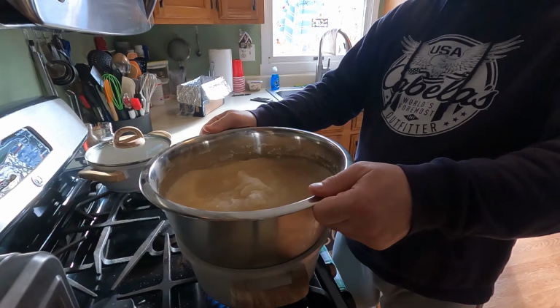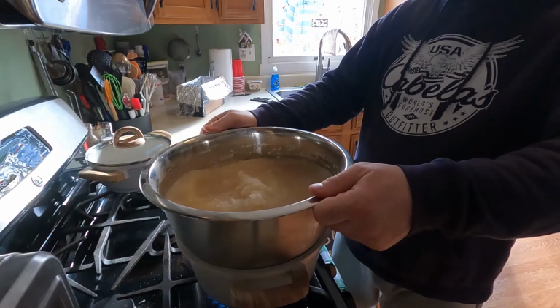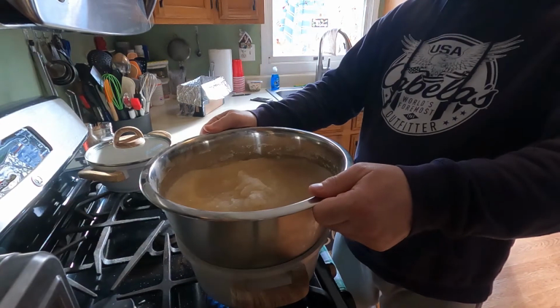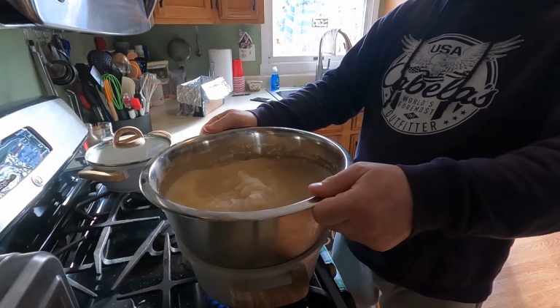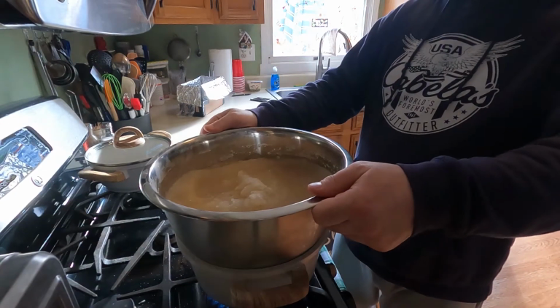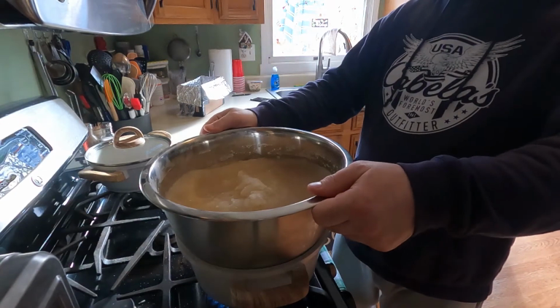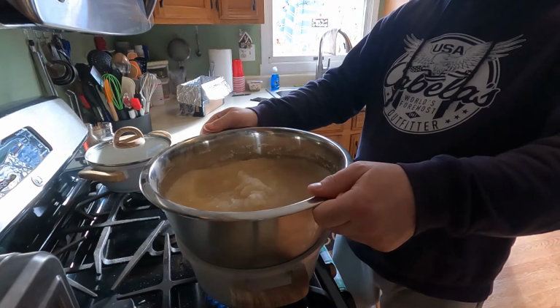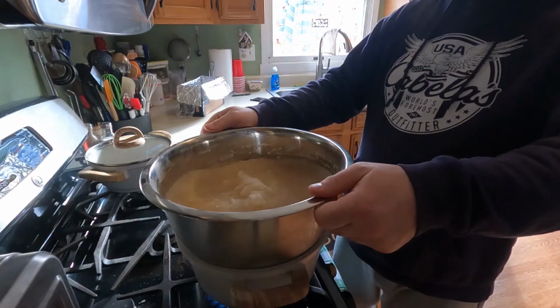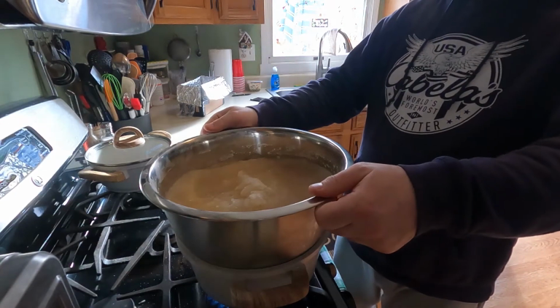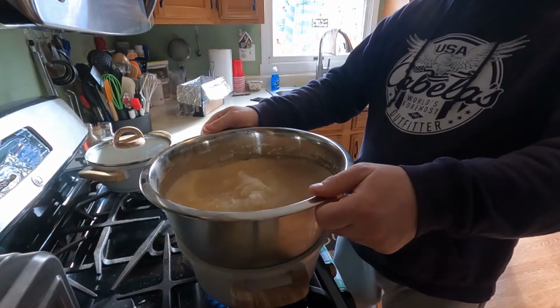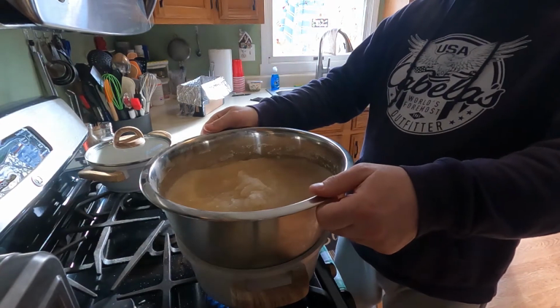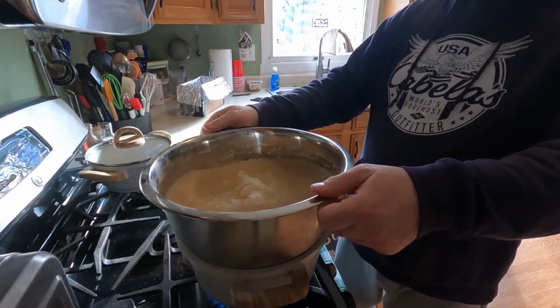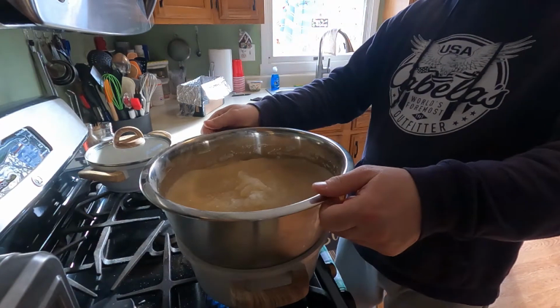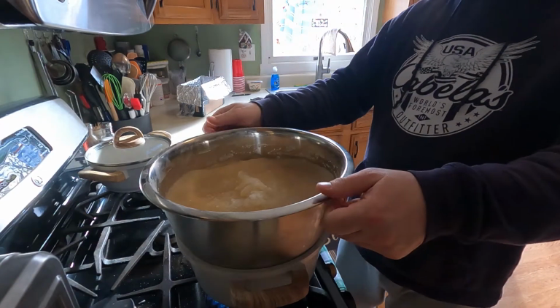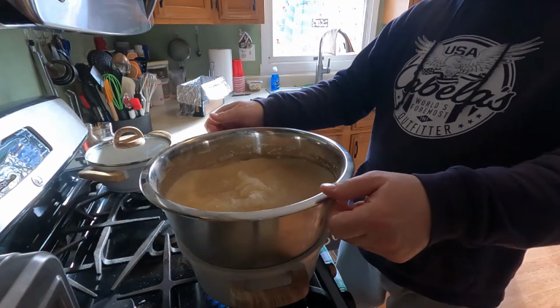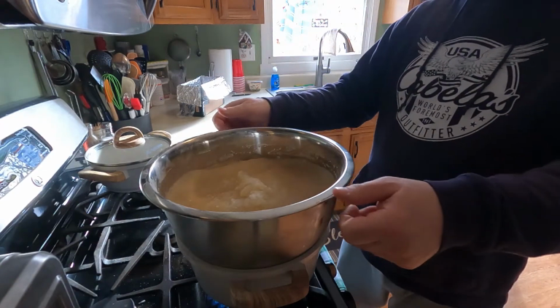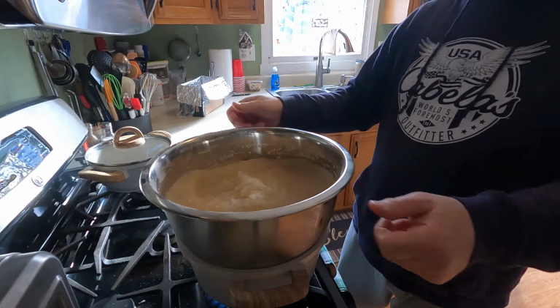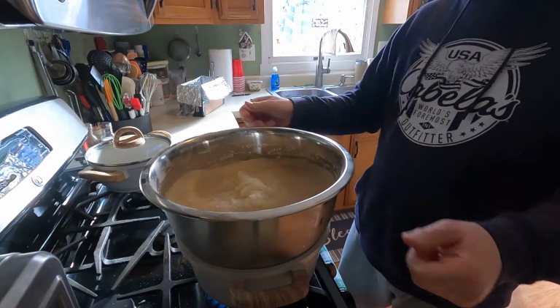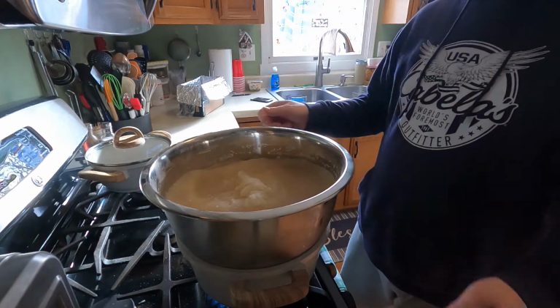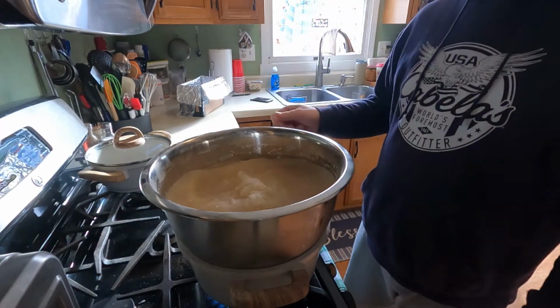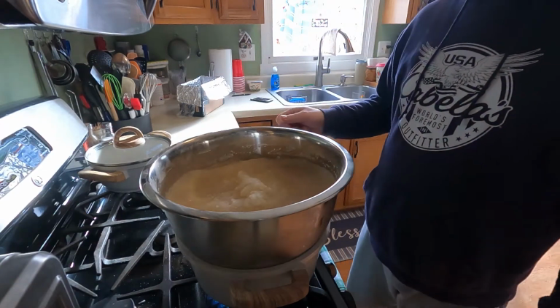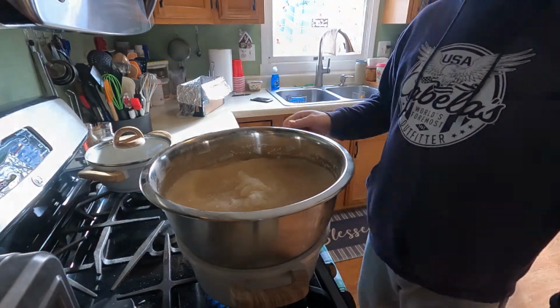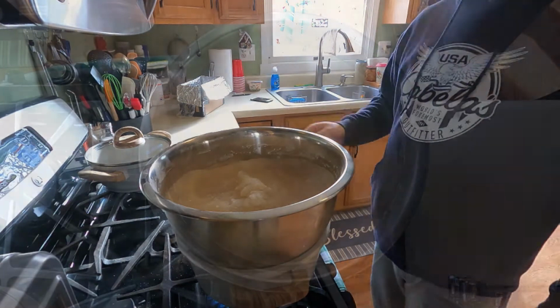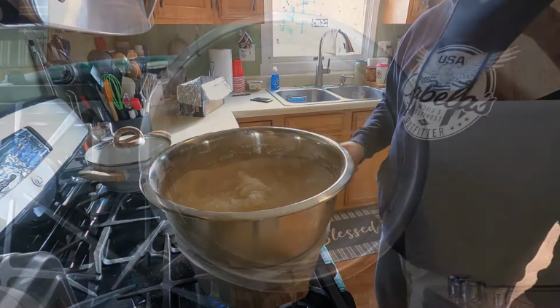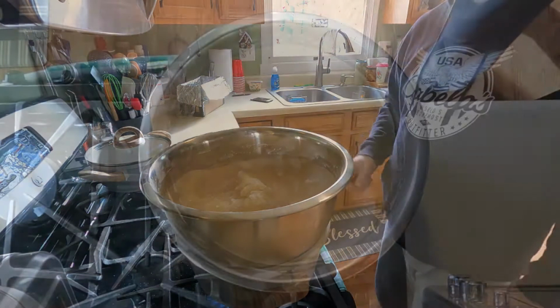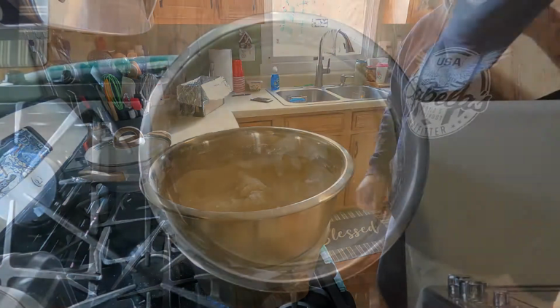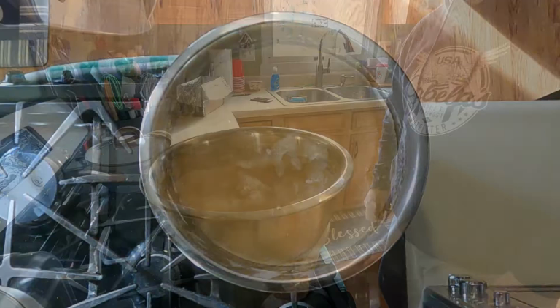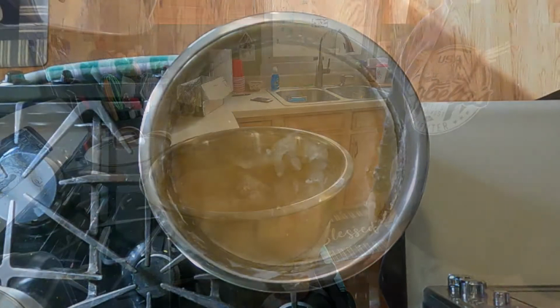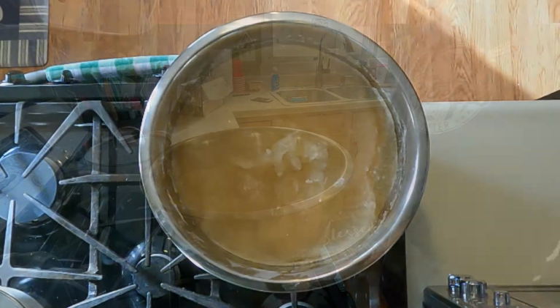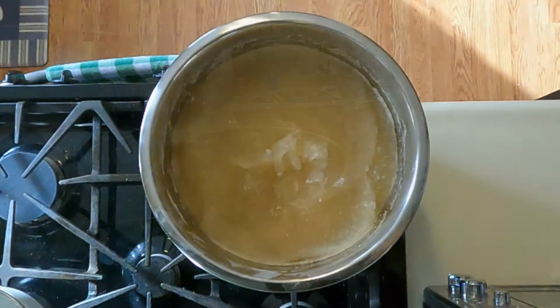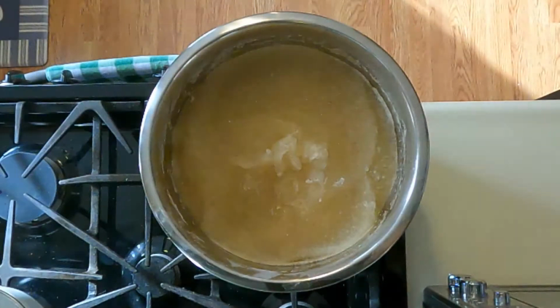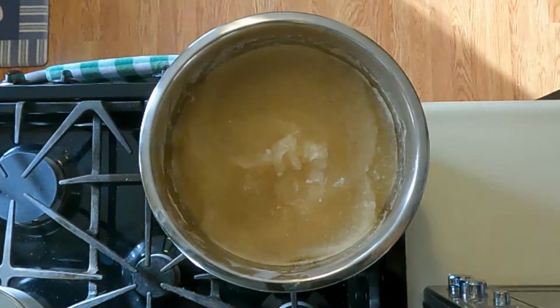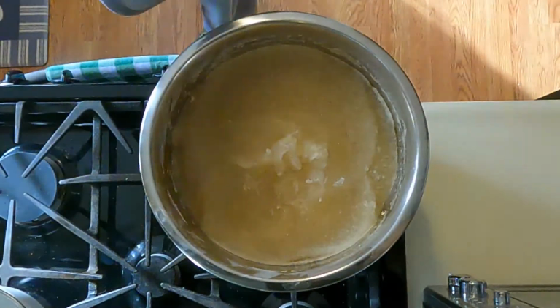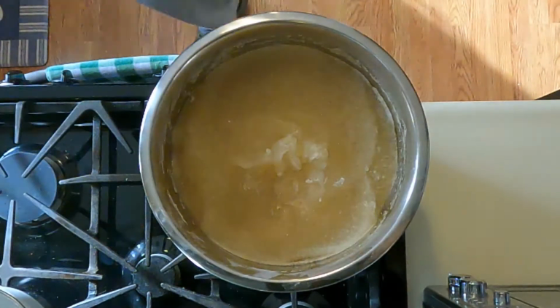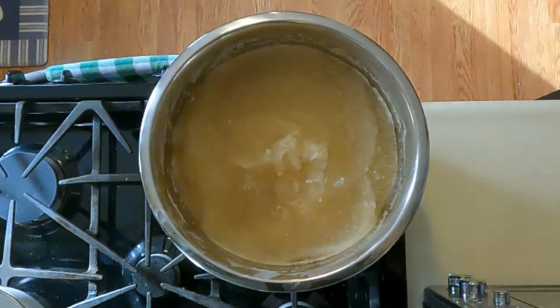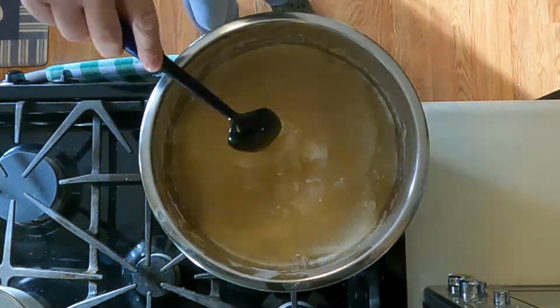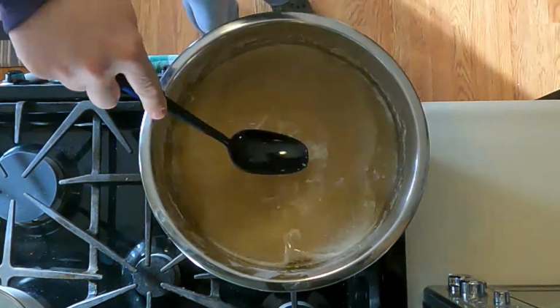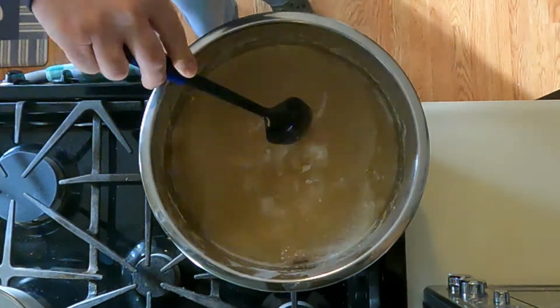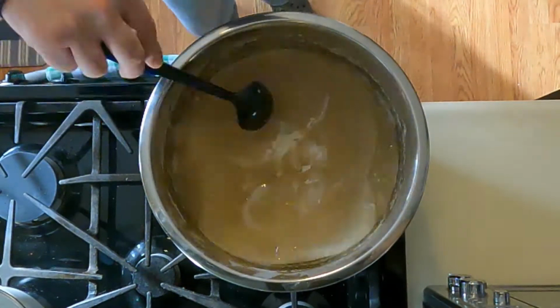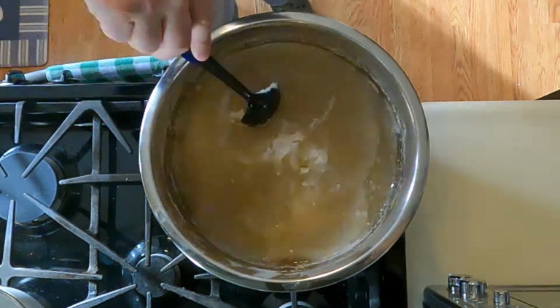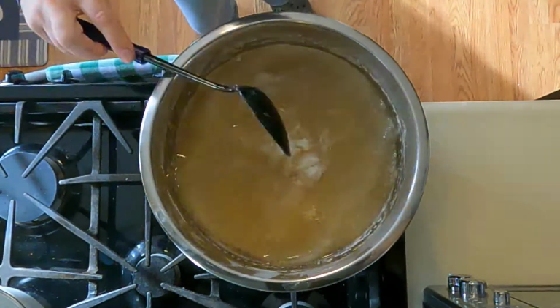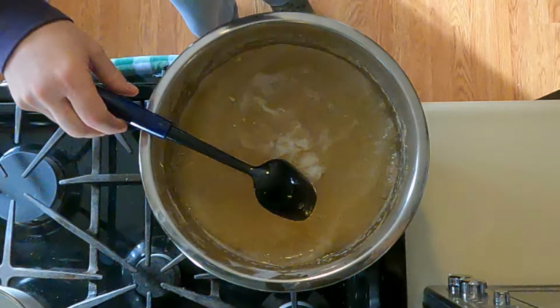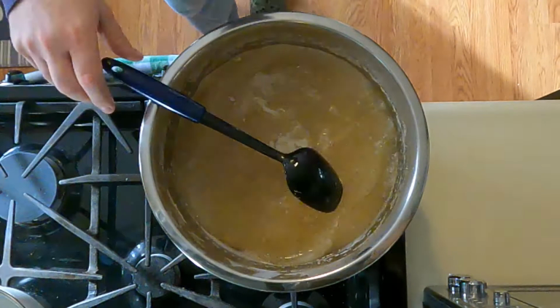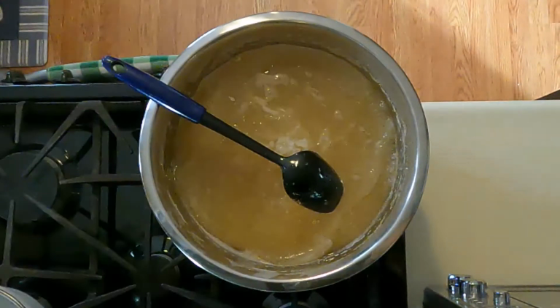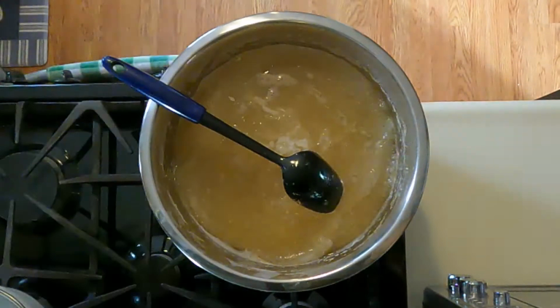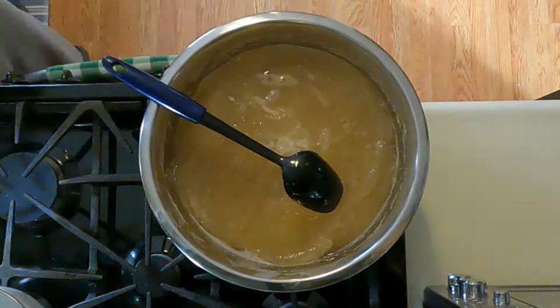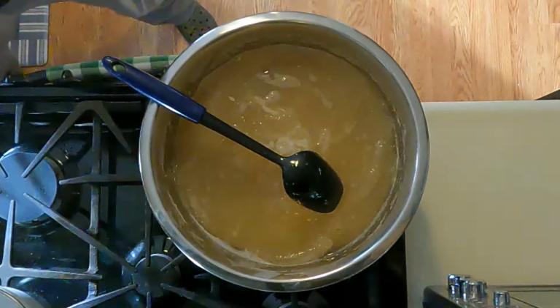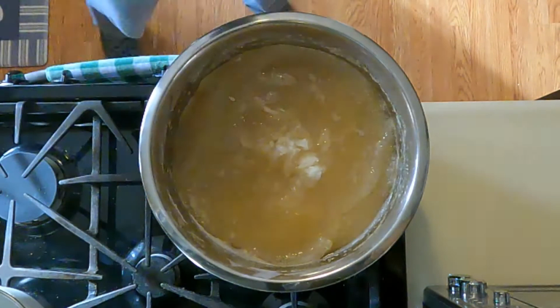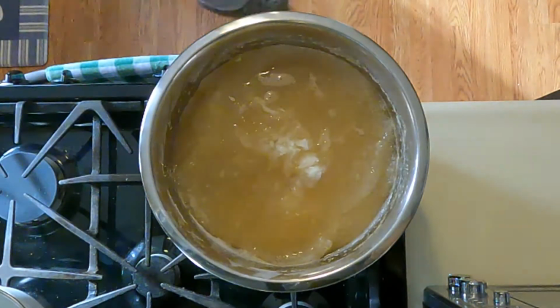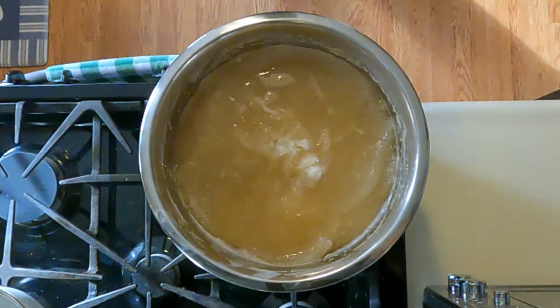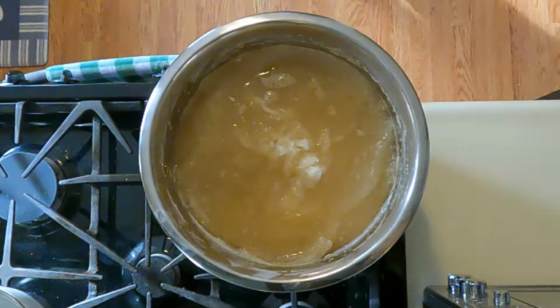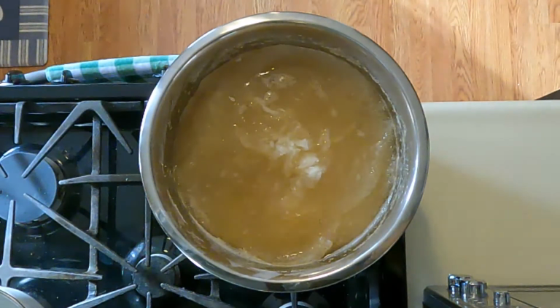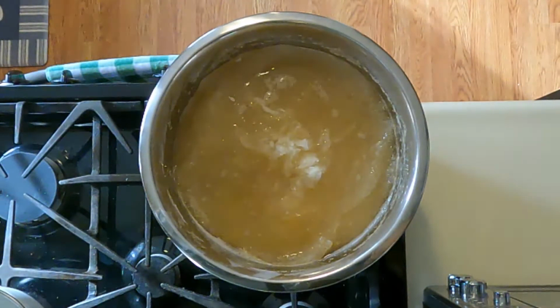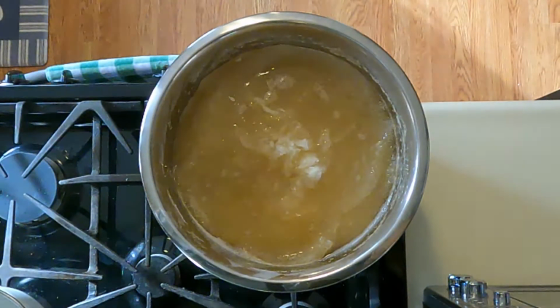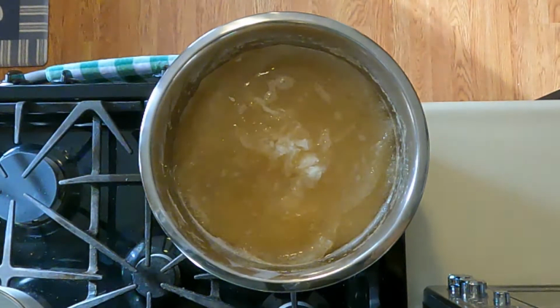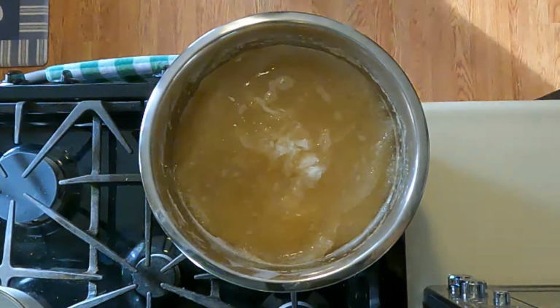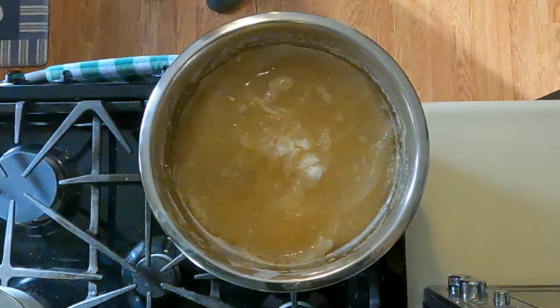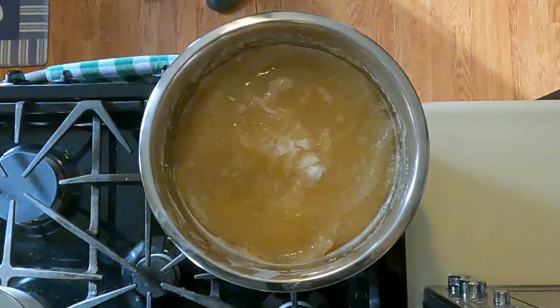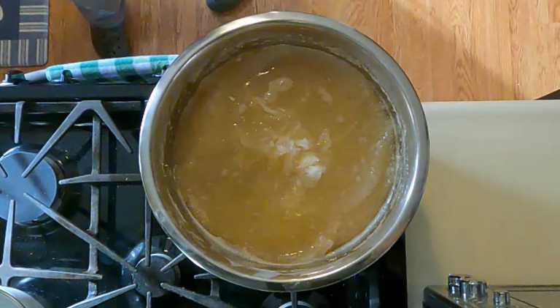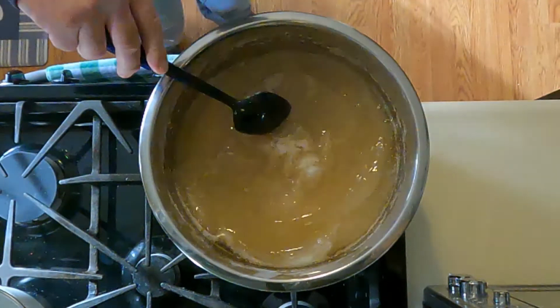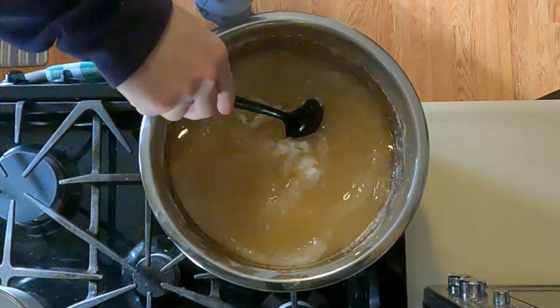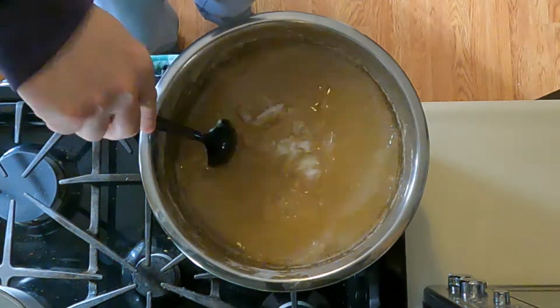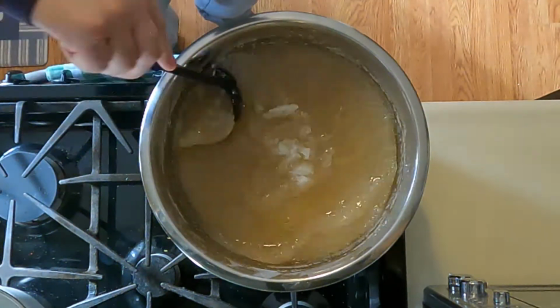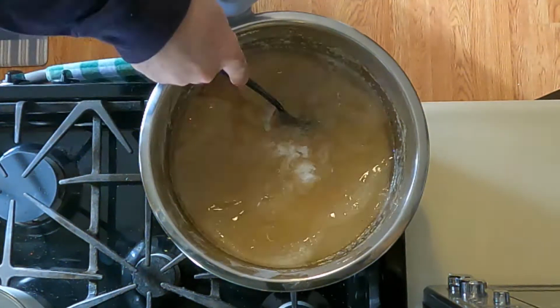Next, we're going to put the stainless steel bowl onto a double boiler to melt it down and make it easier to see through.